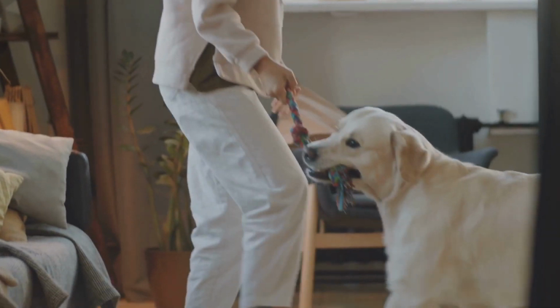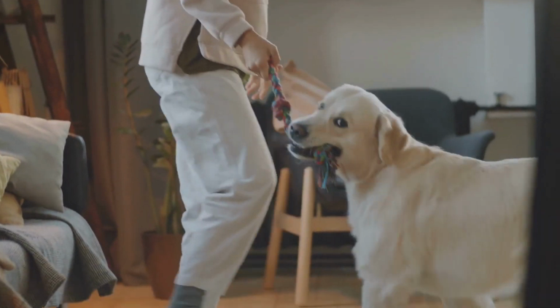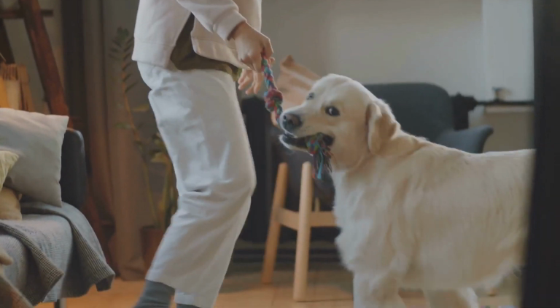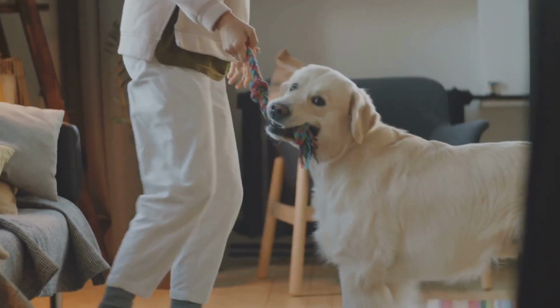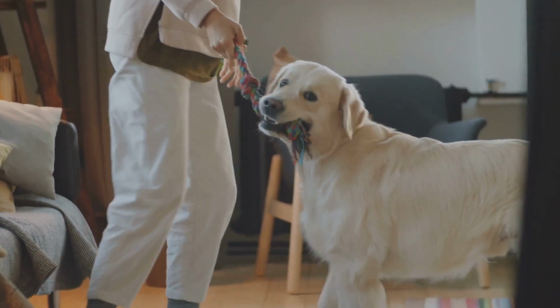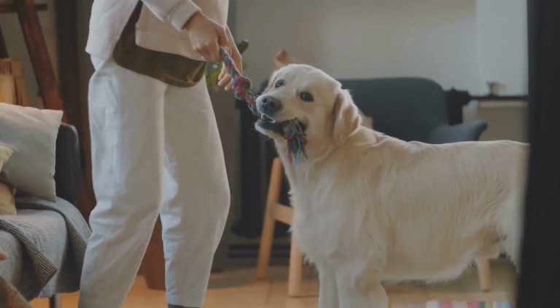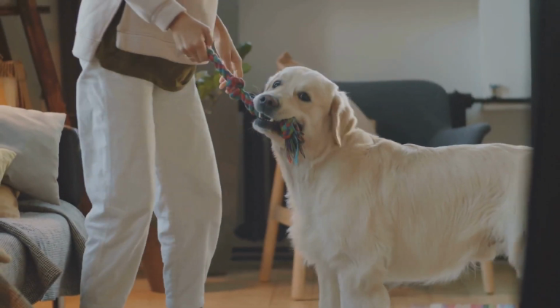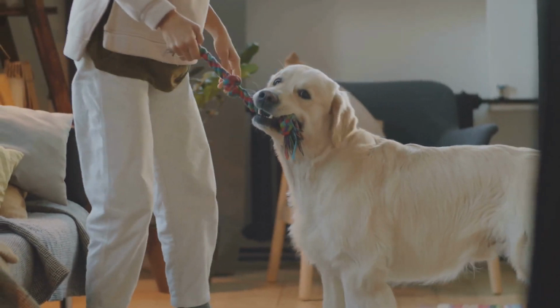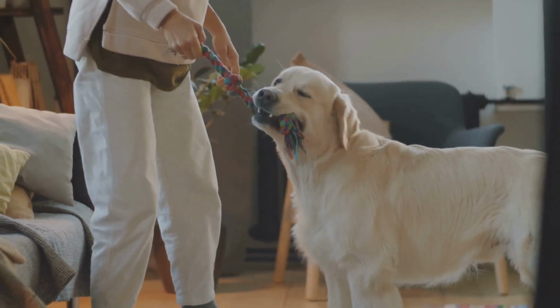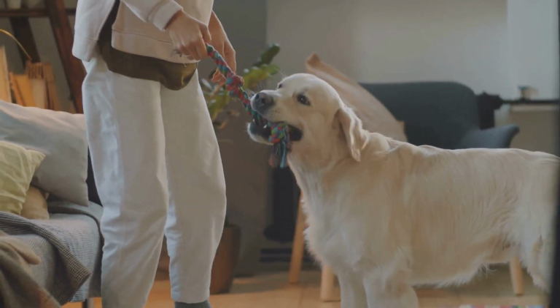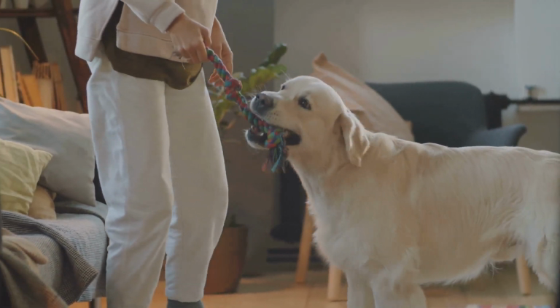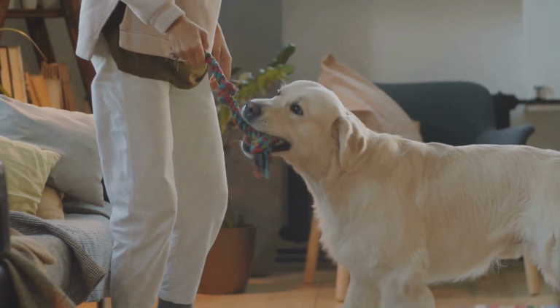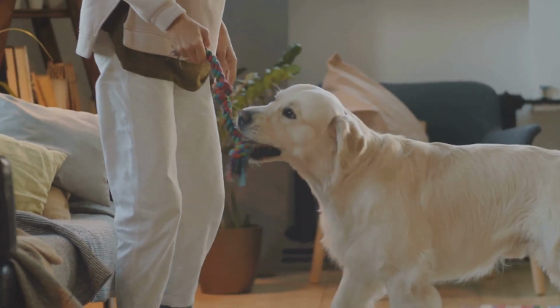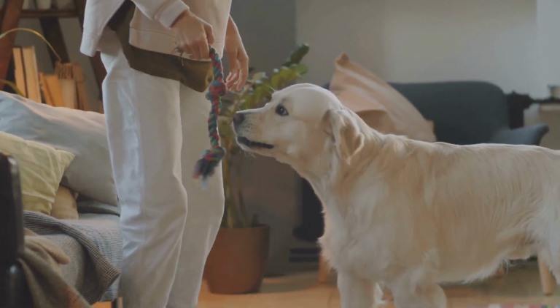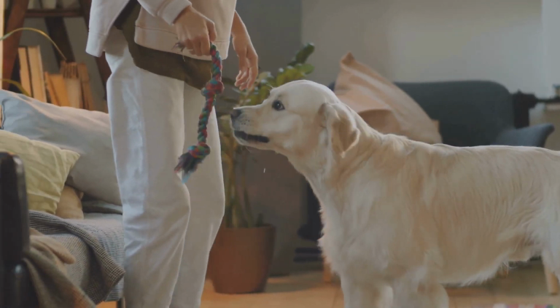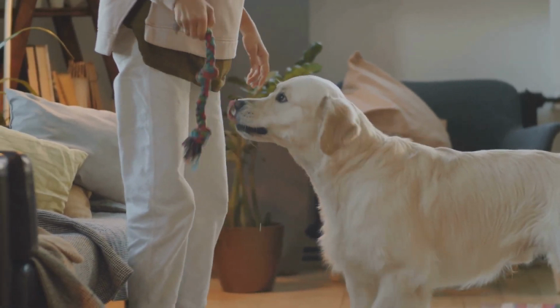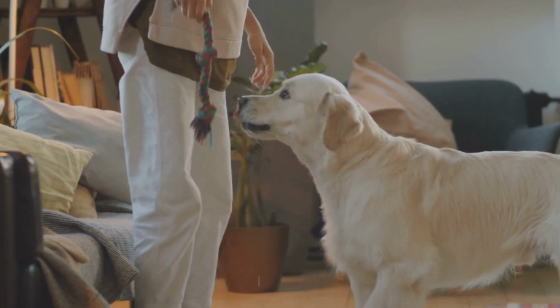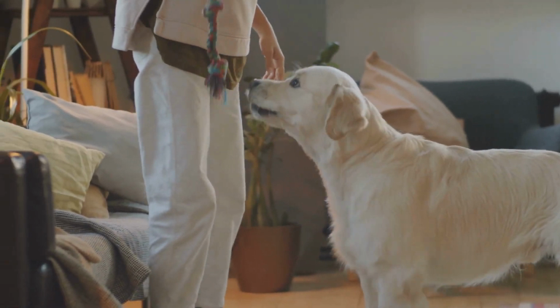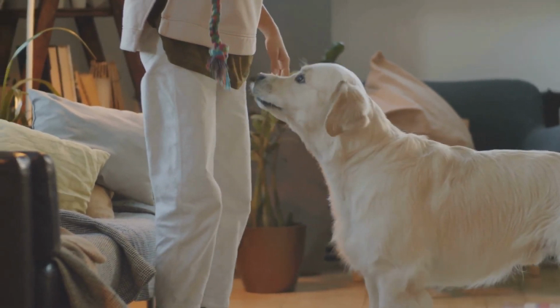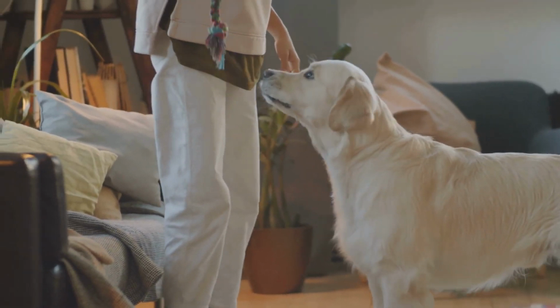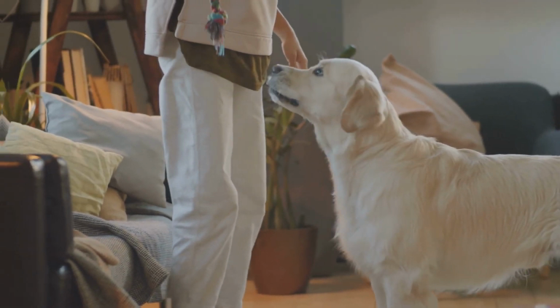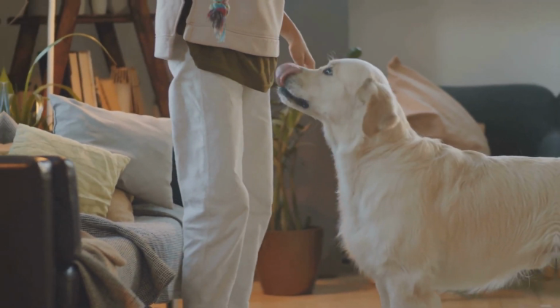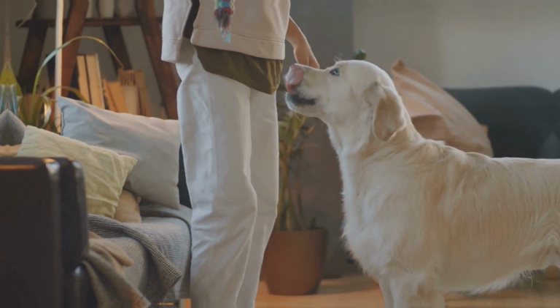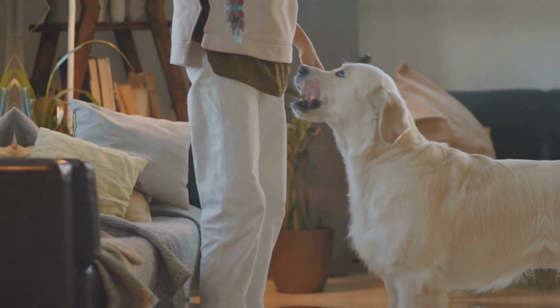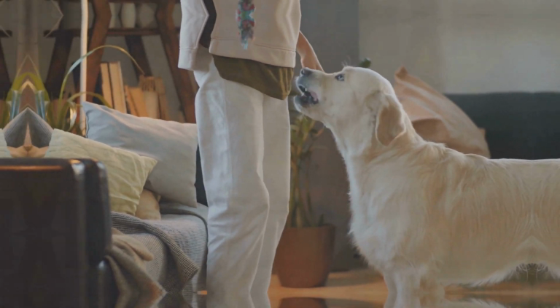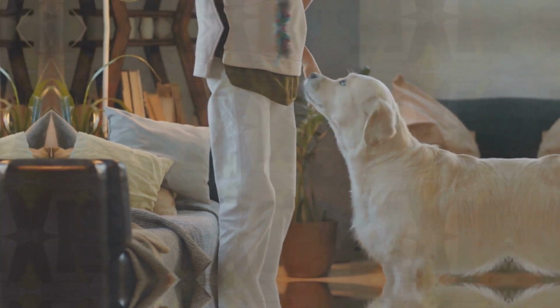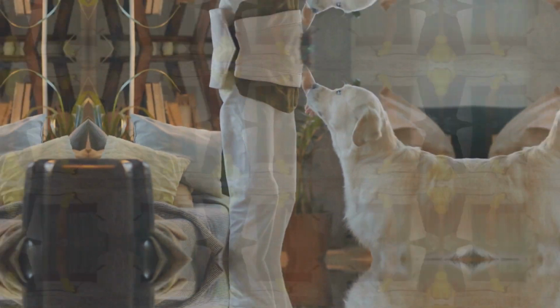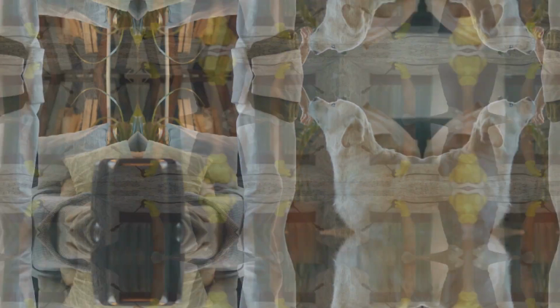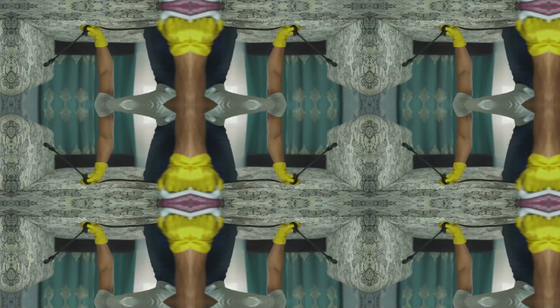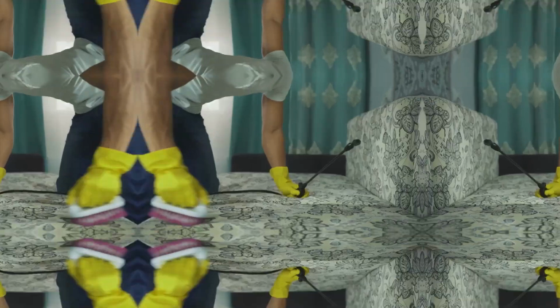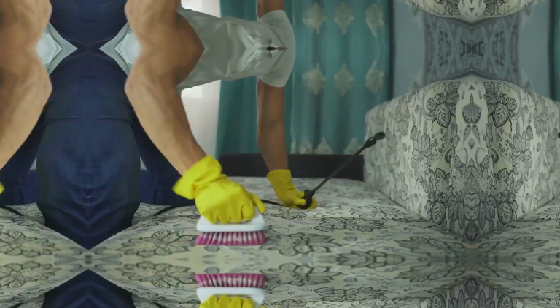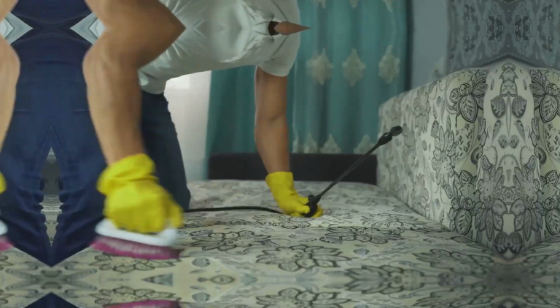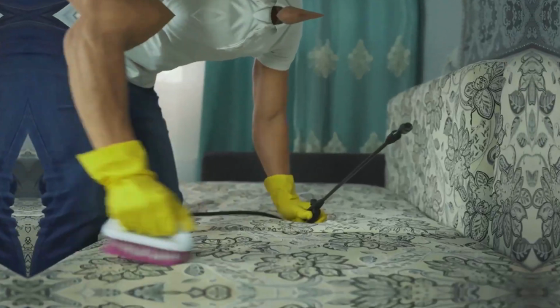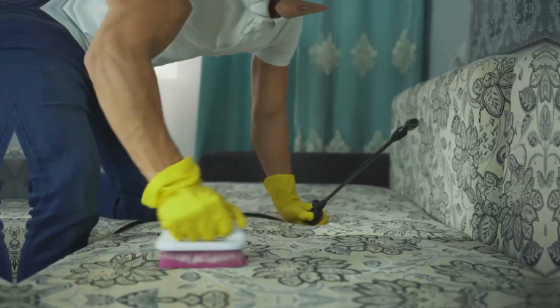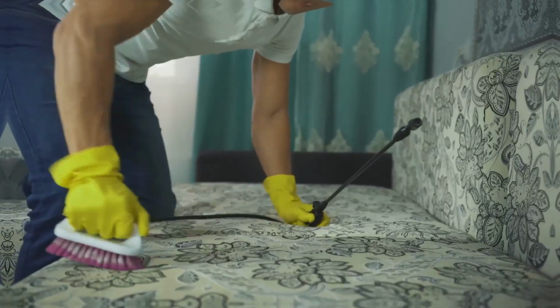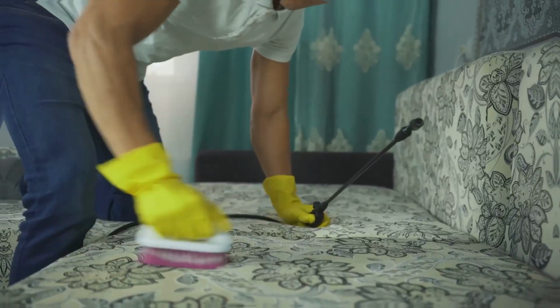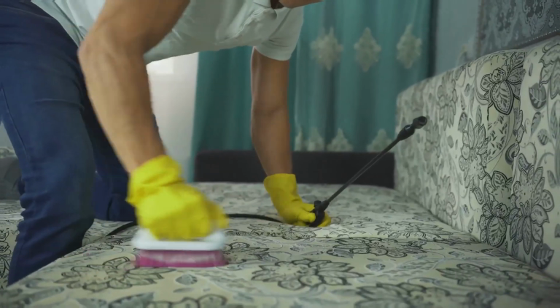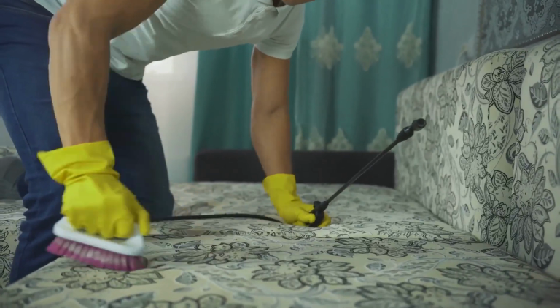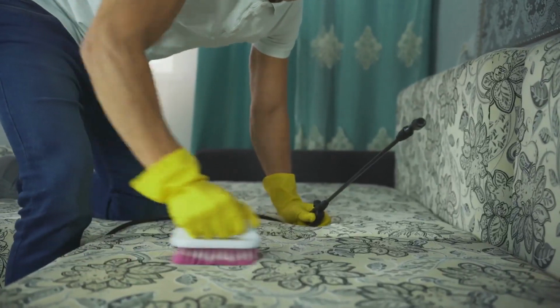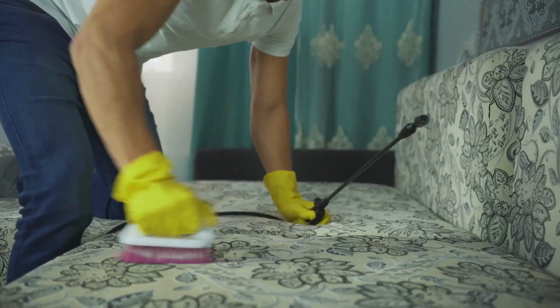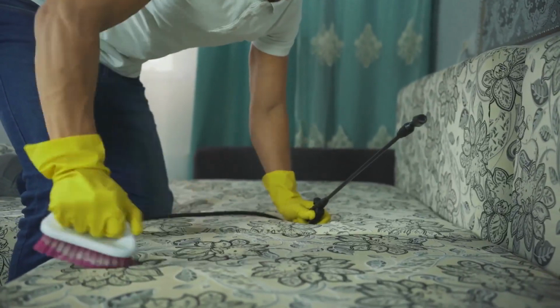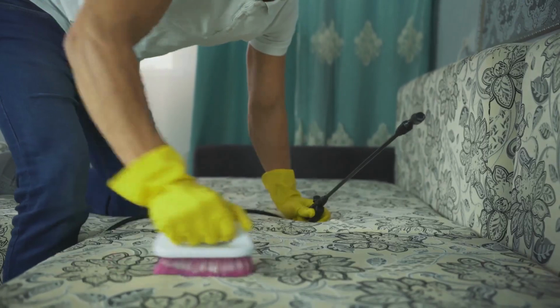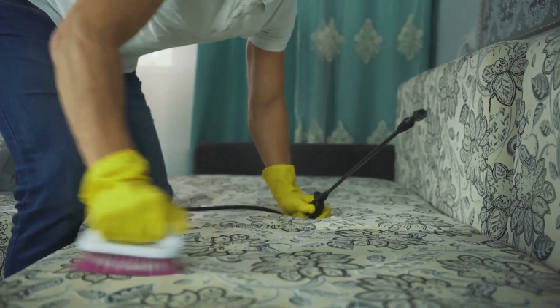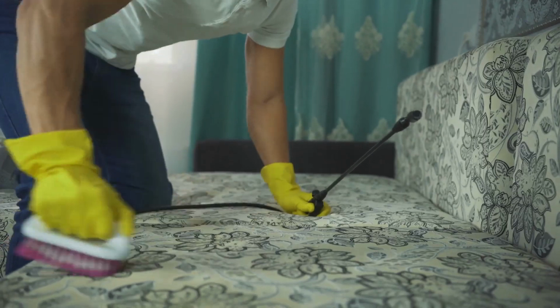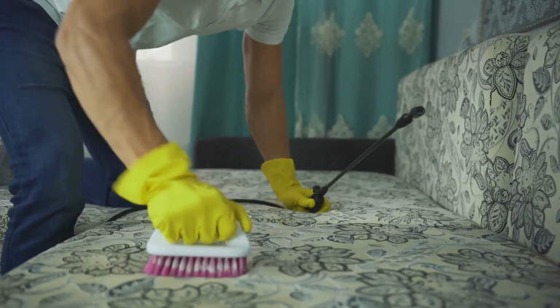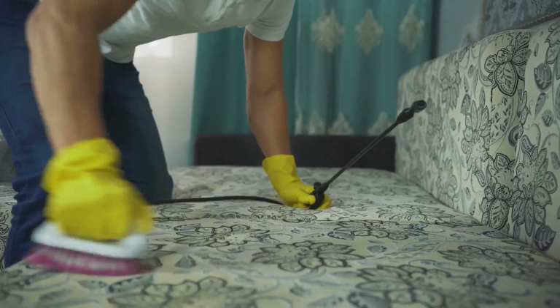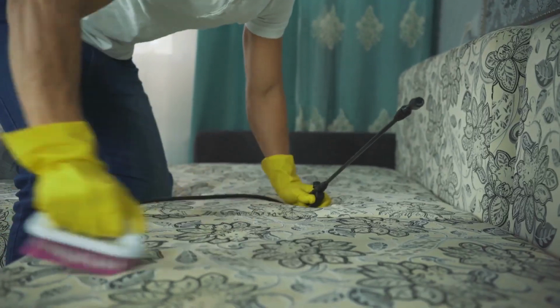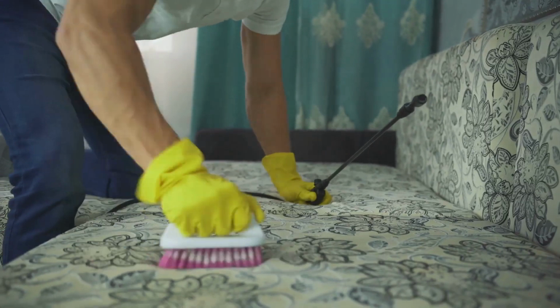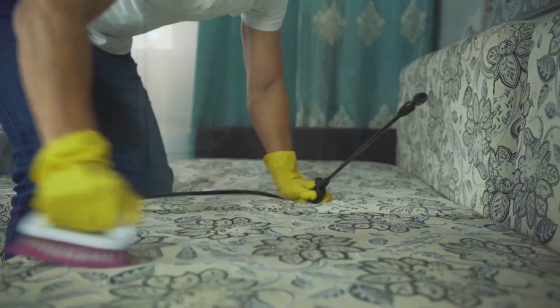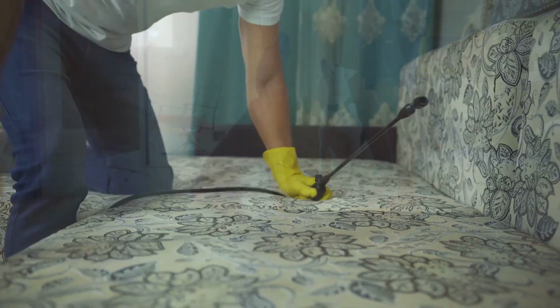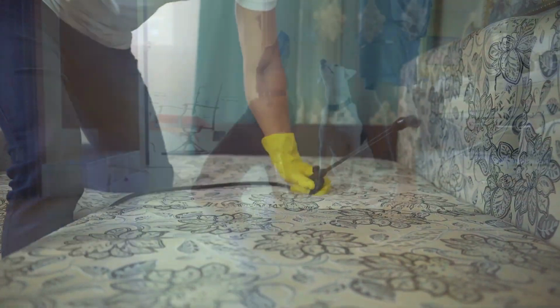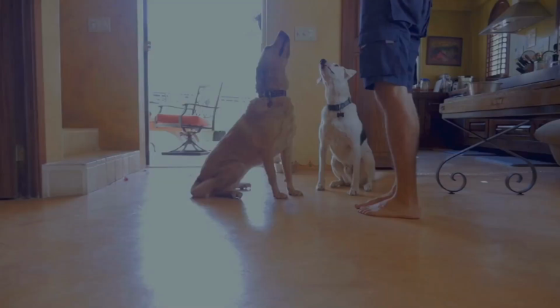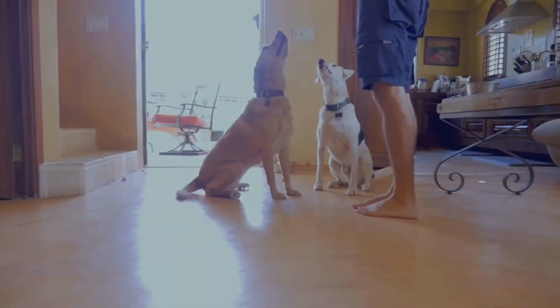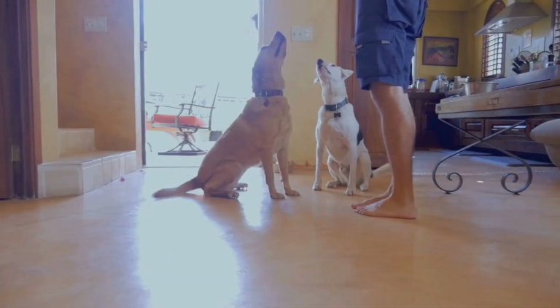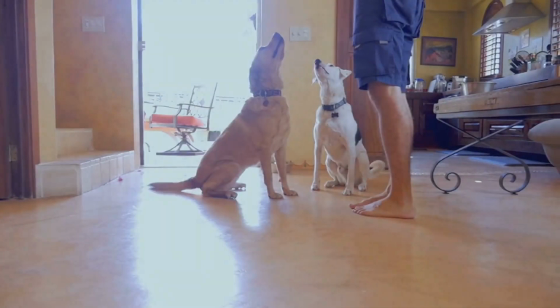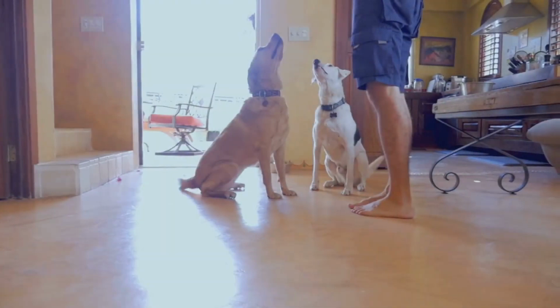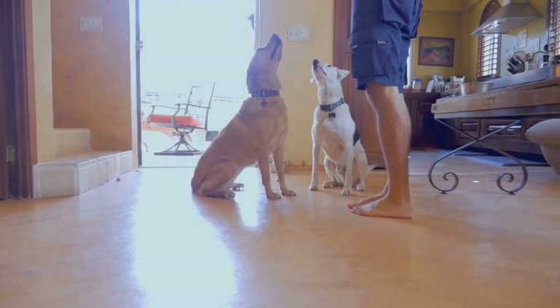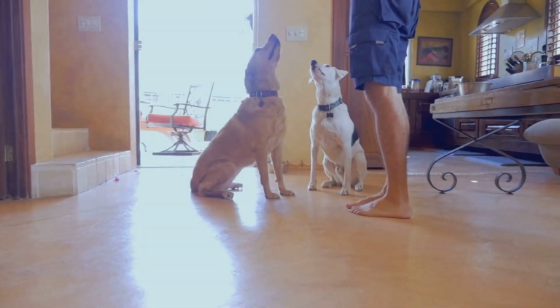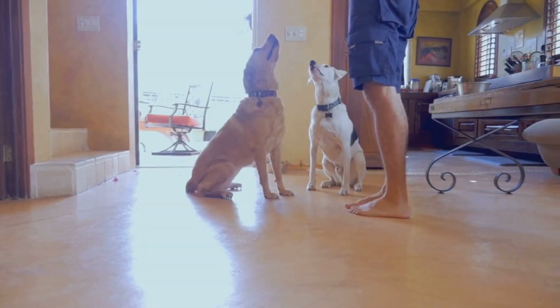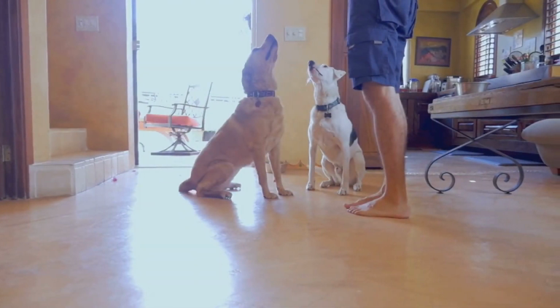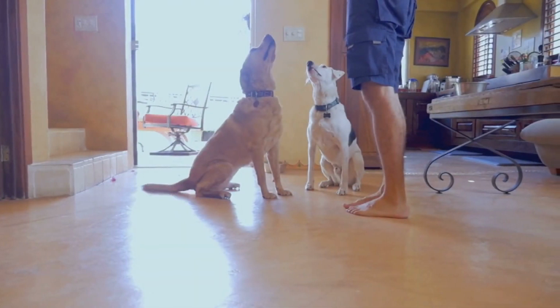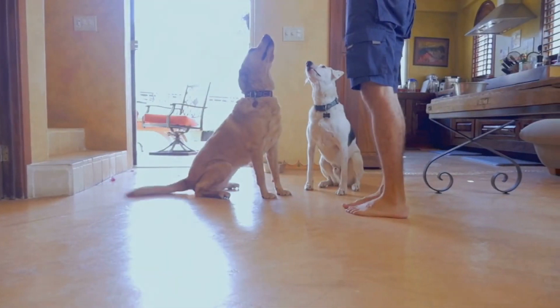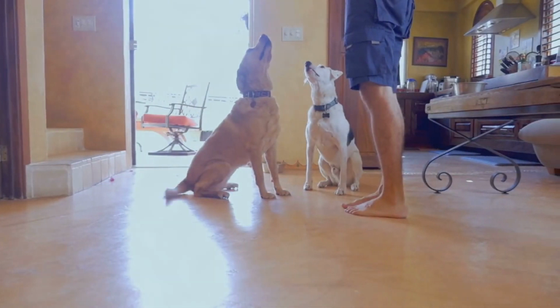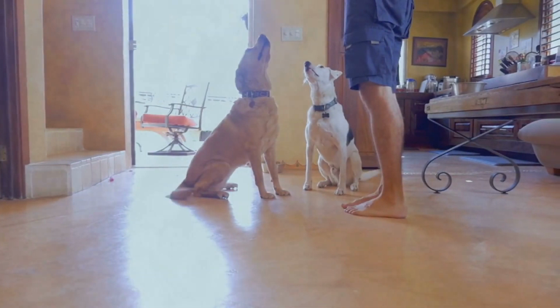Supervise your dog and redirect them to appropriate items. Use bitter sprays on off-limit items. Be consistent with training.